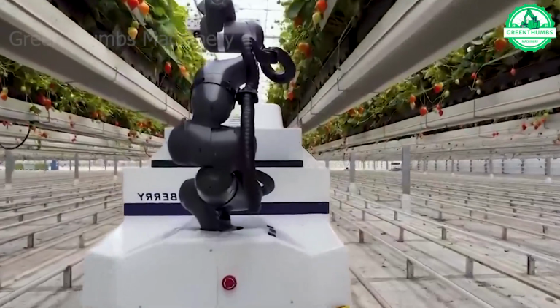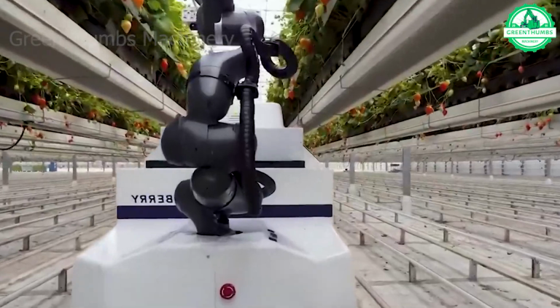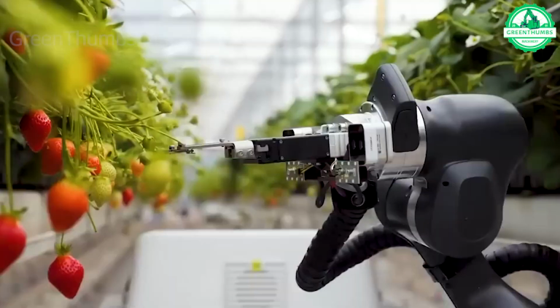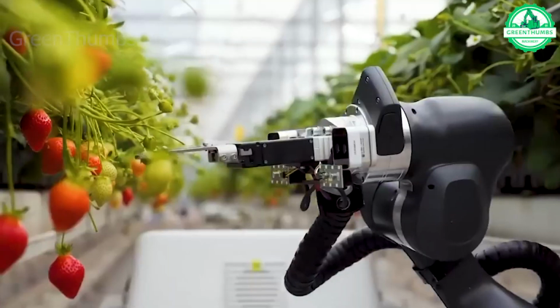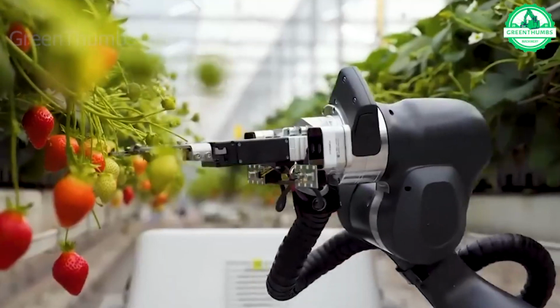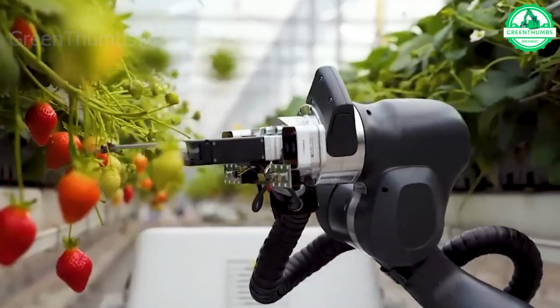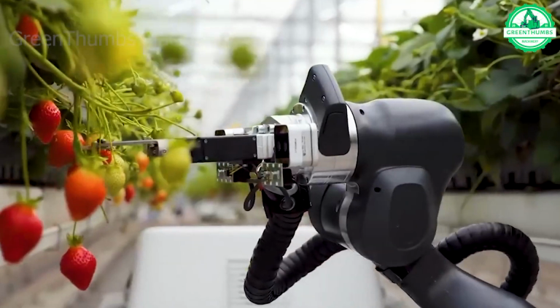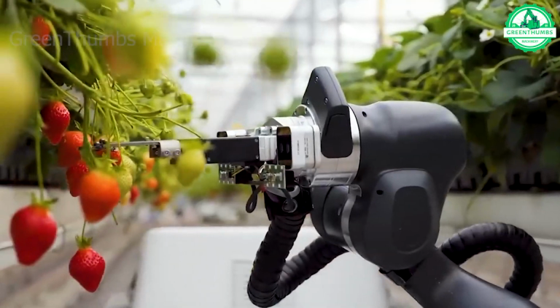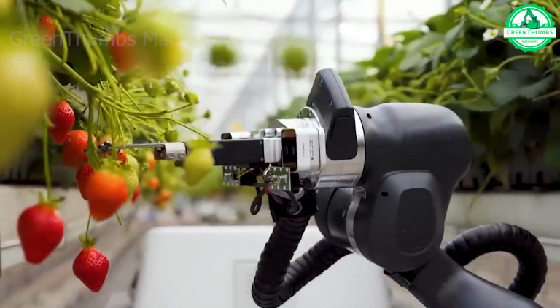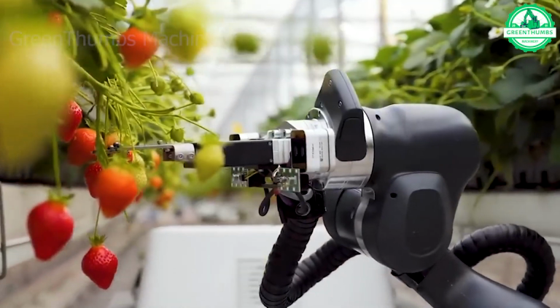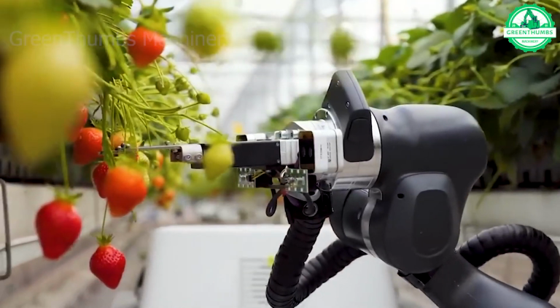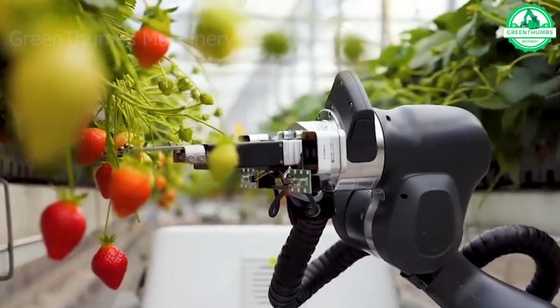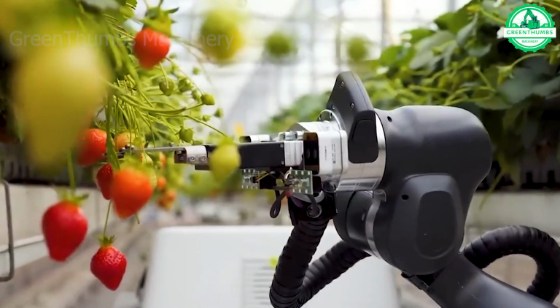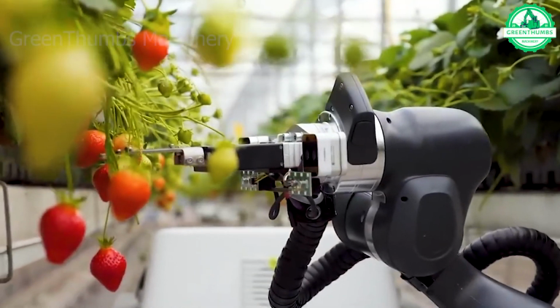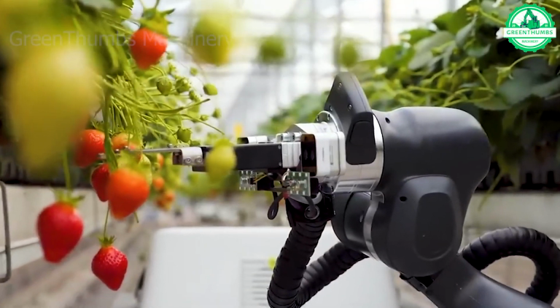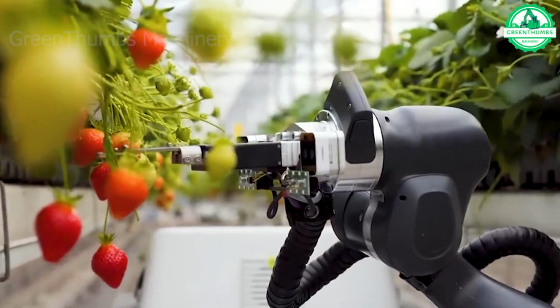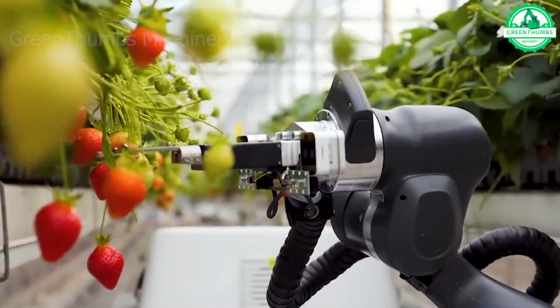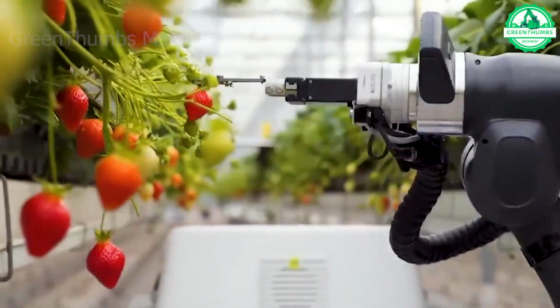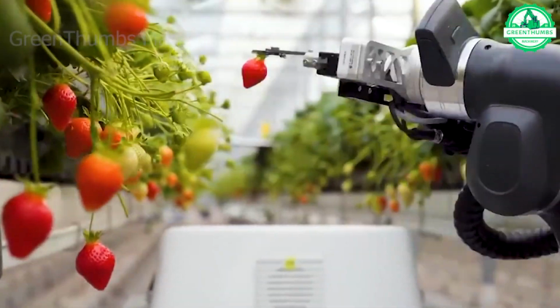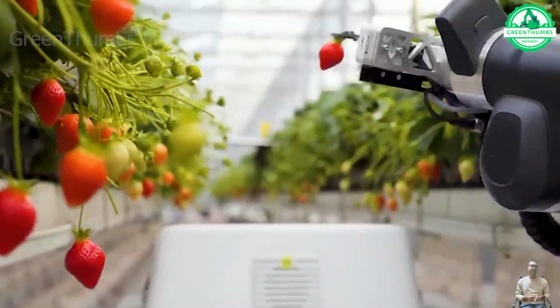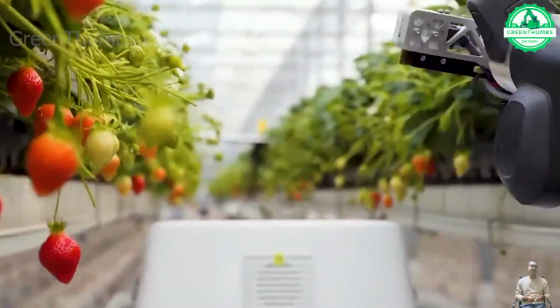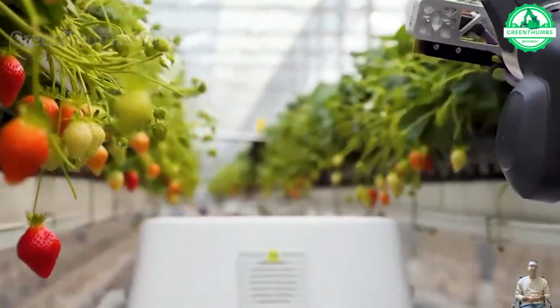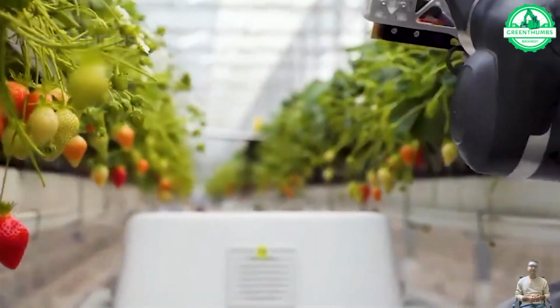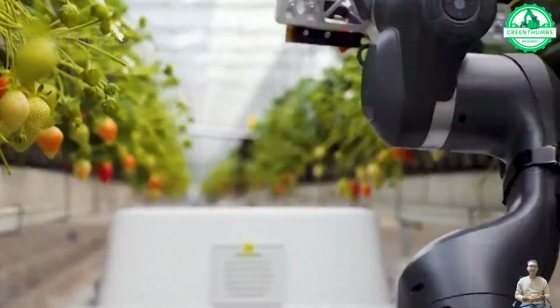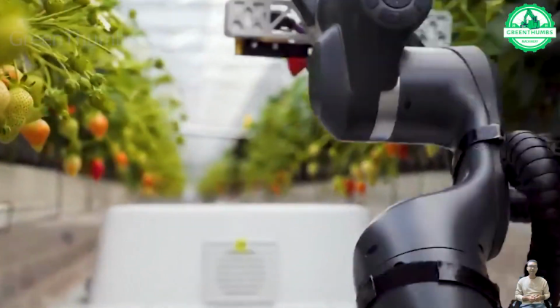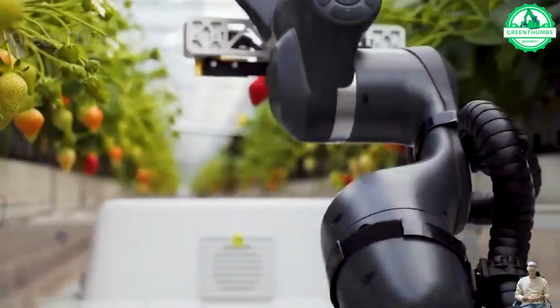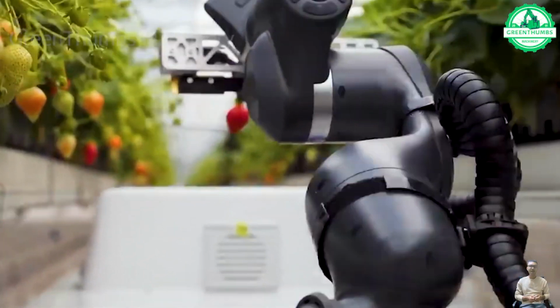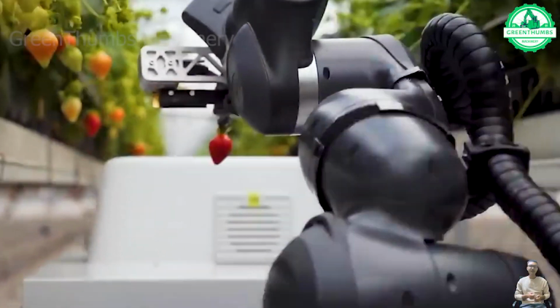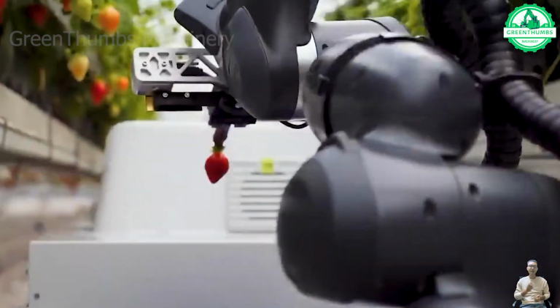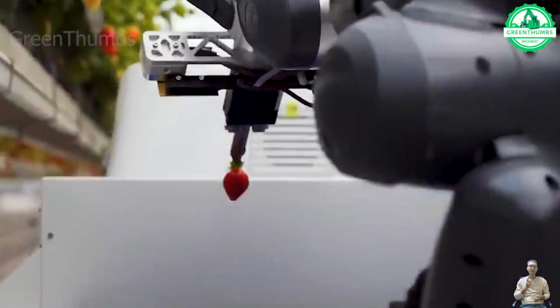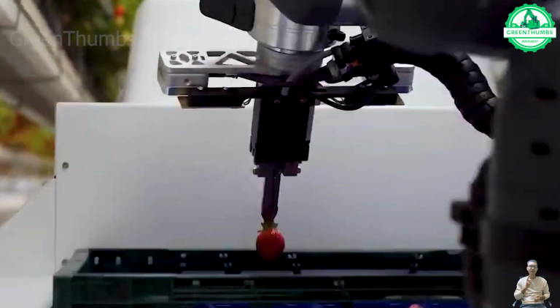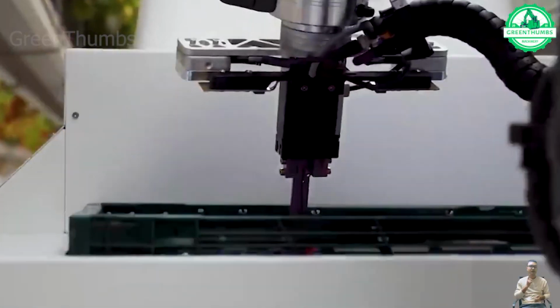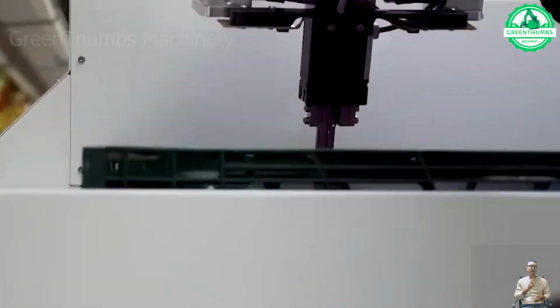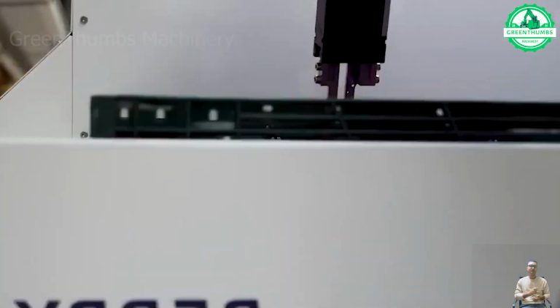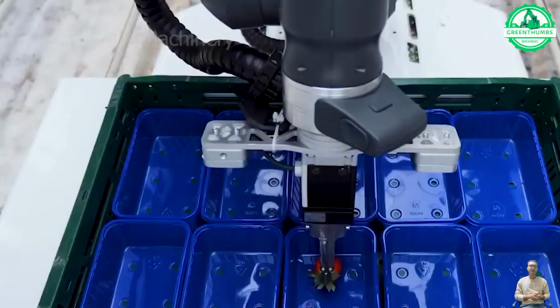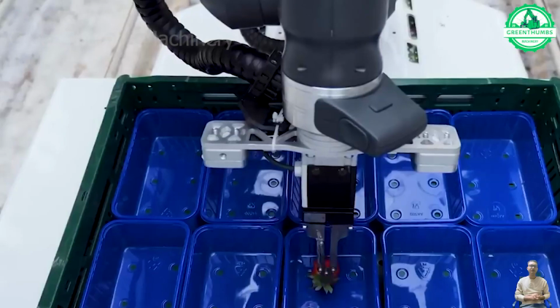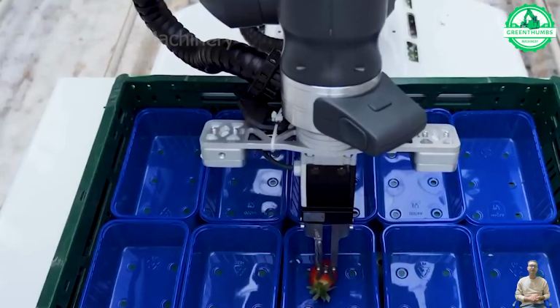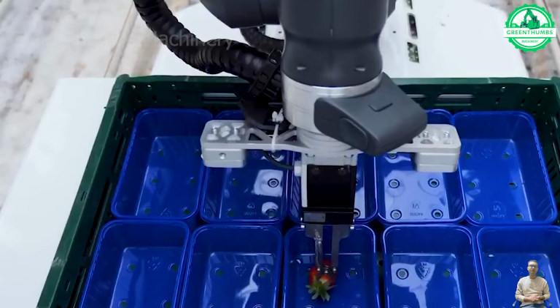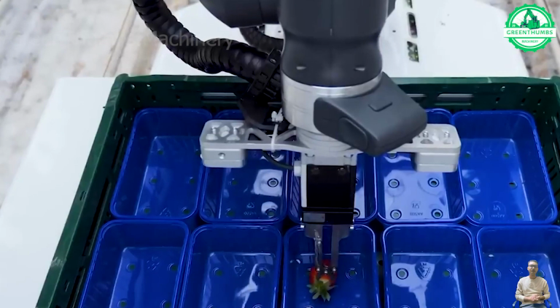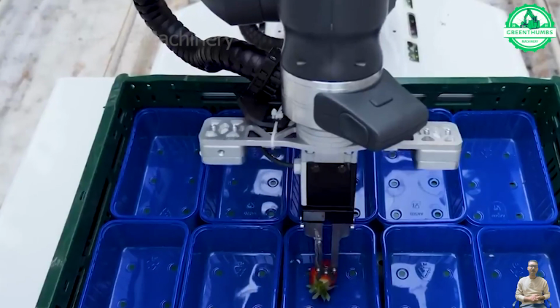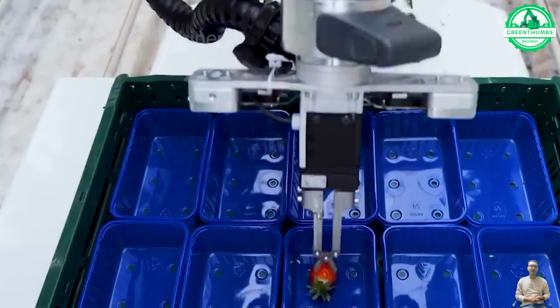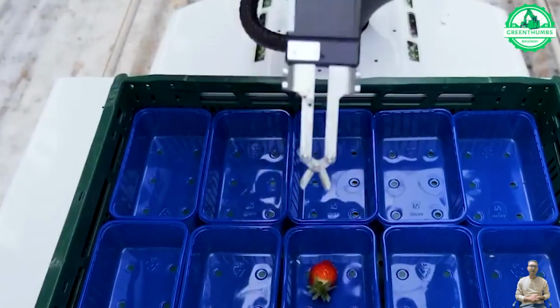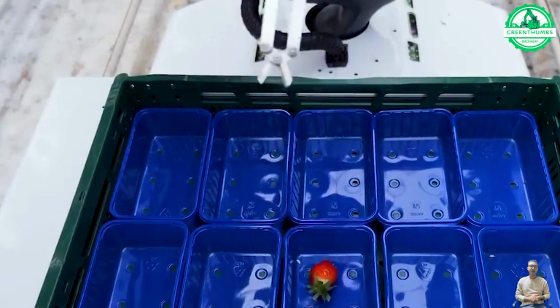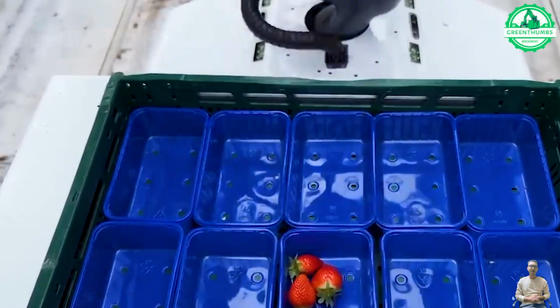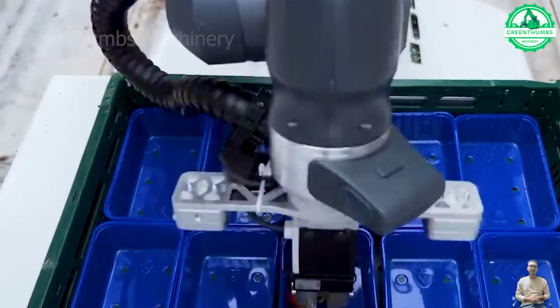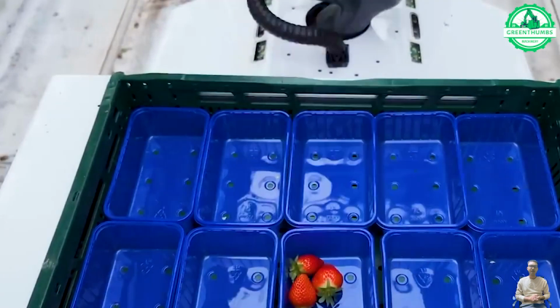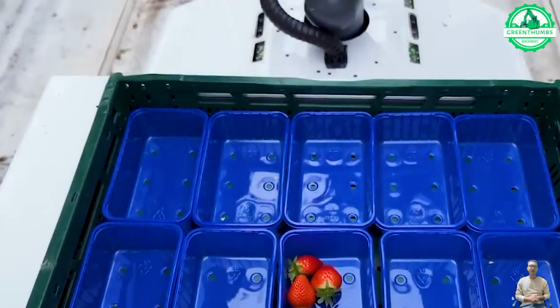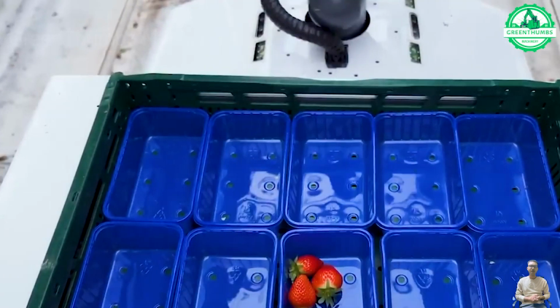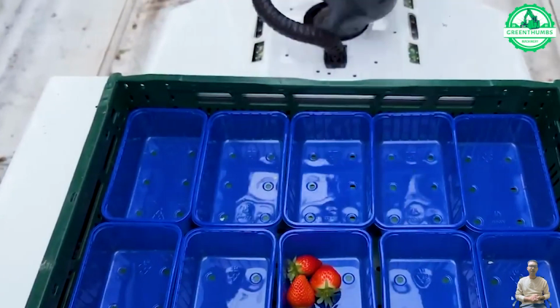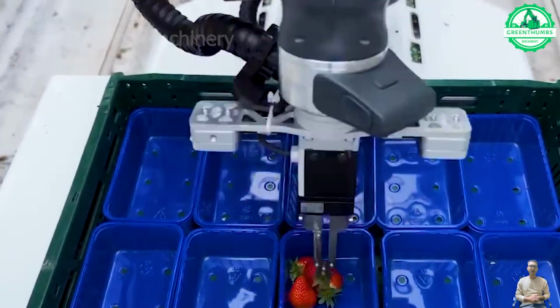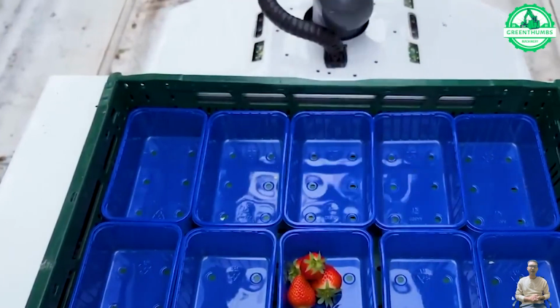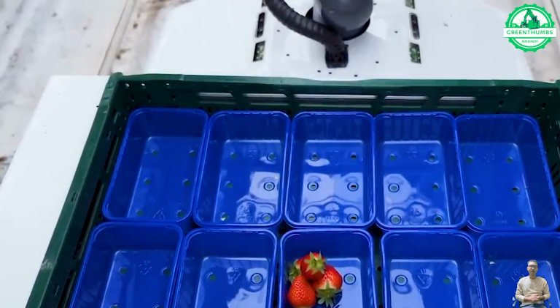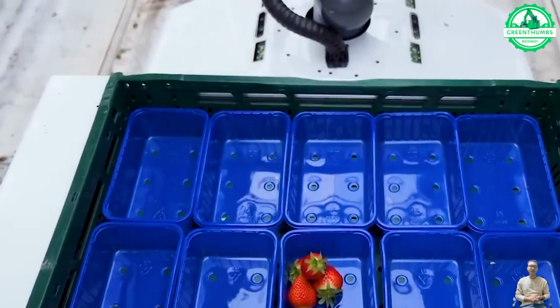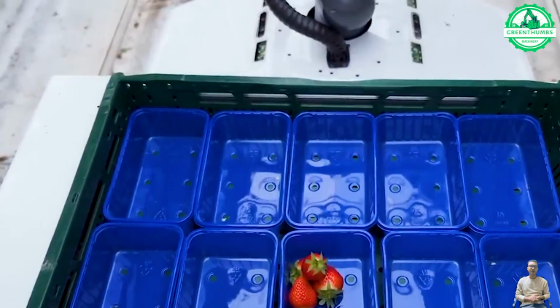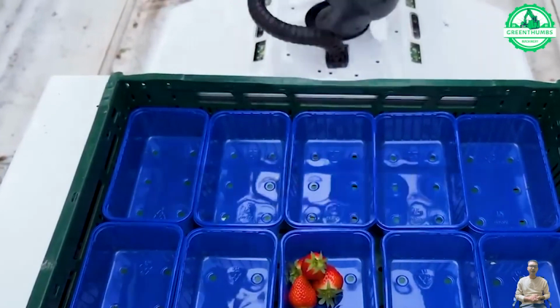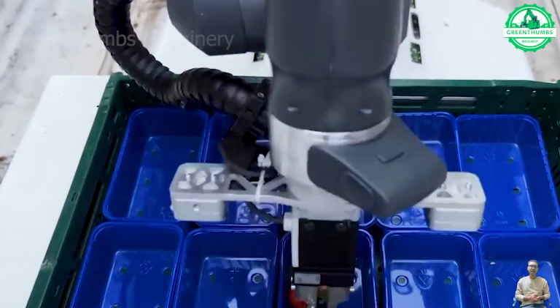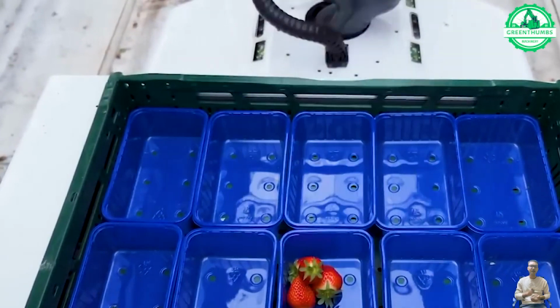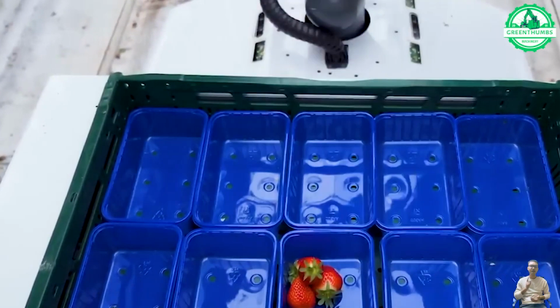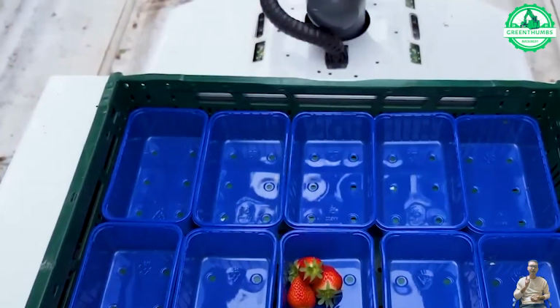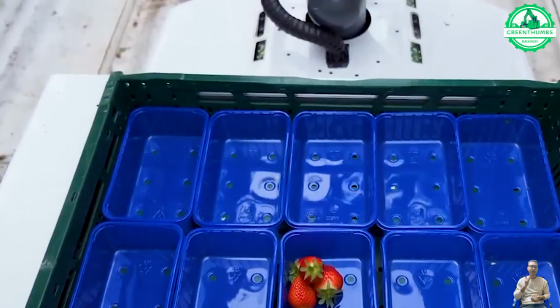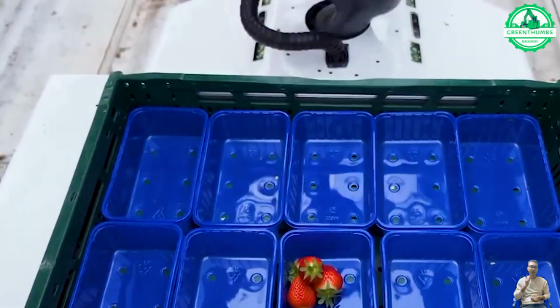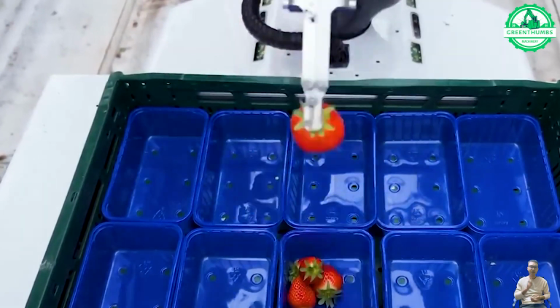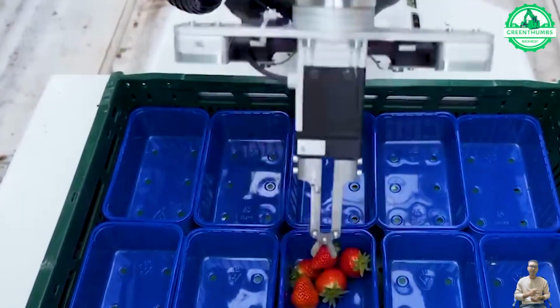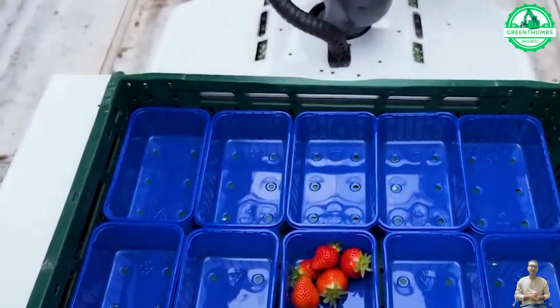Strawberry harvesting robots help optimize the harvesting process, increase efficiency, and pave the way for the future of agriculture.